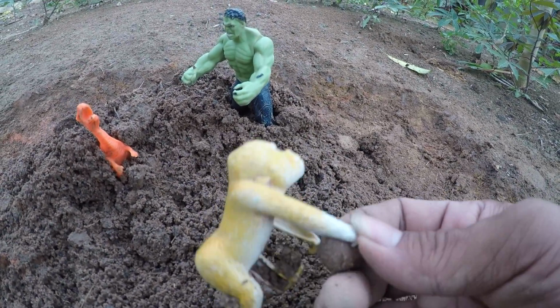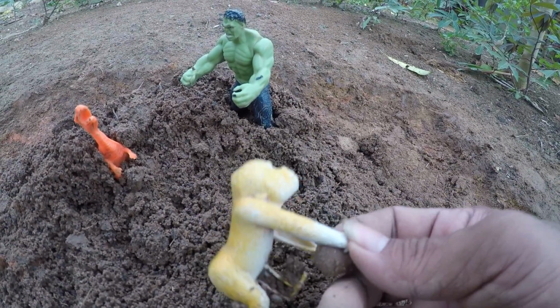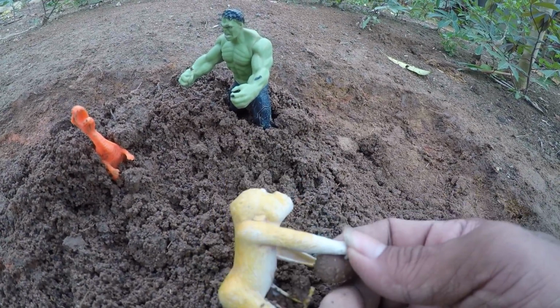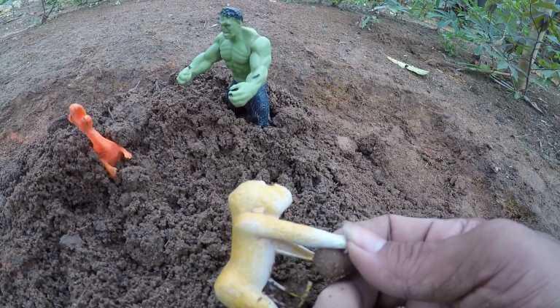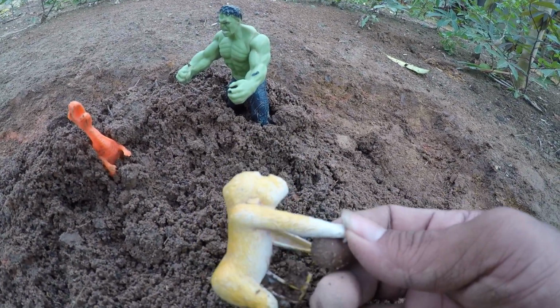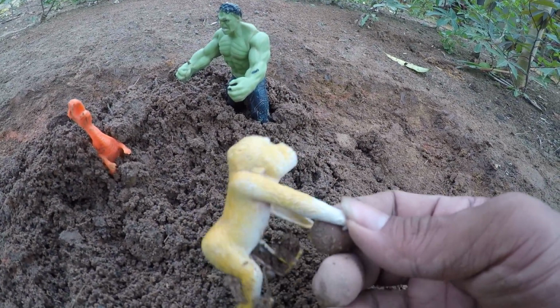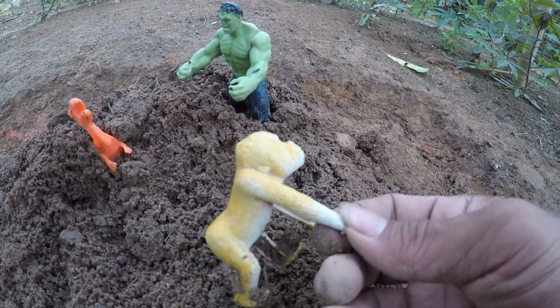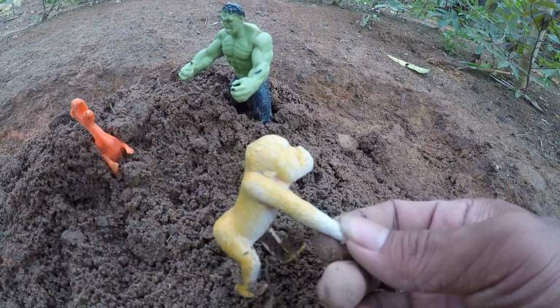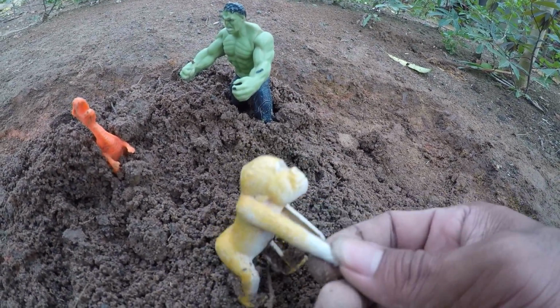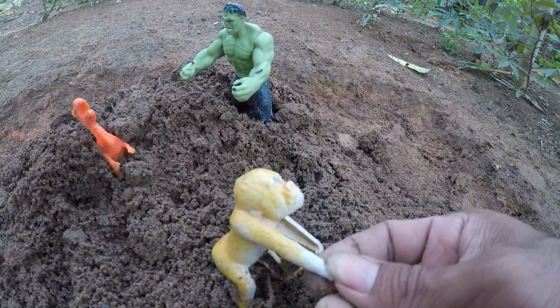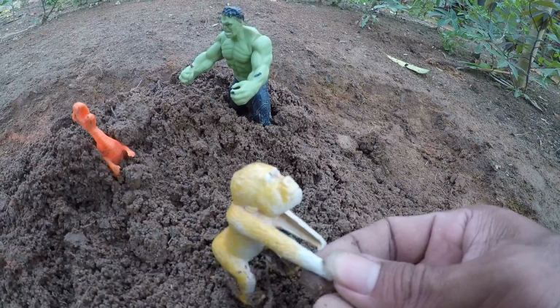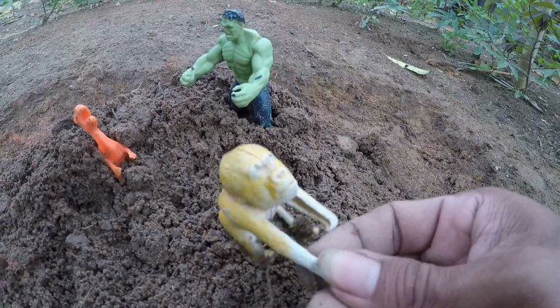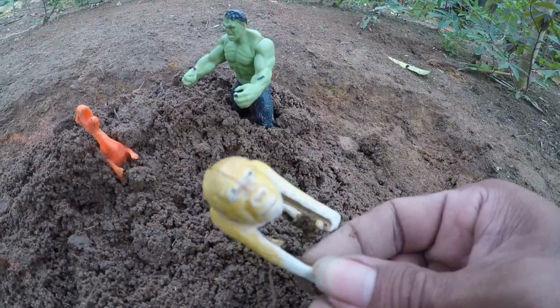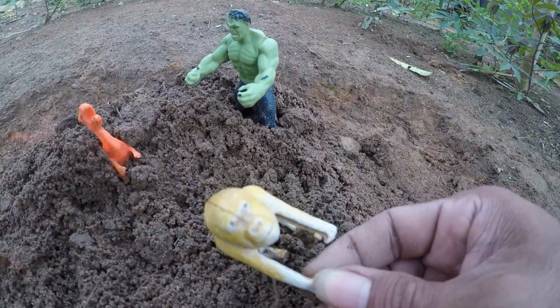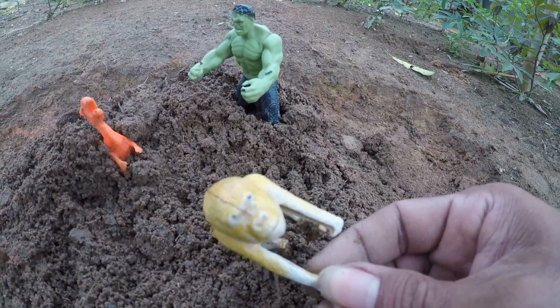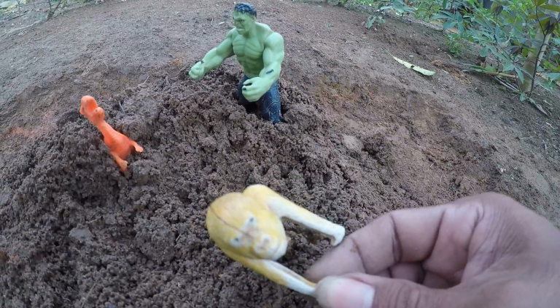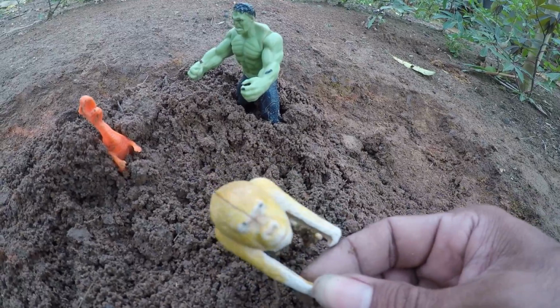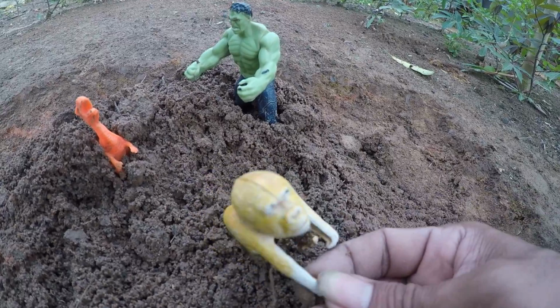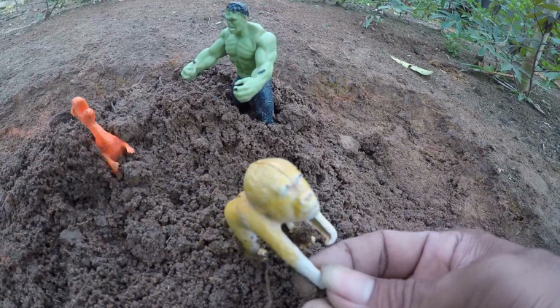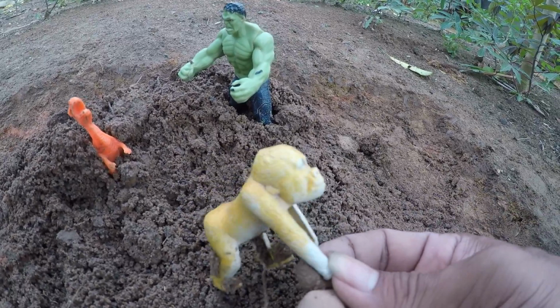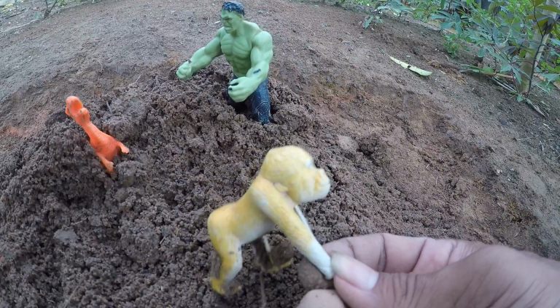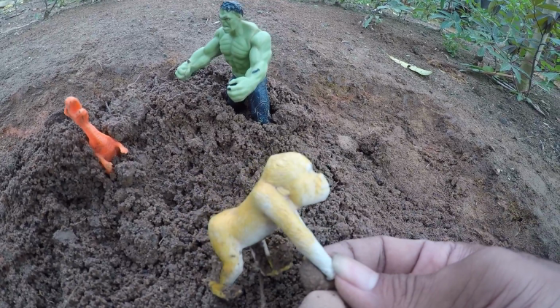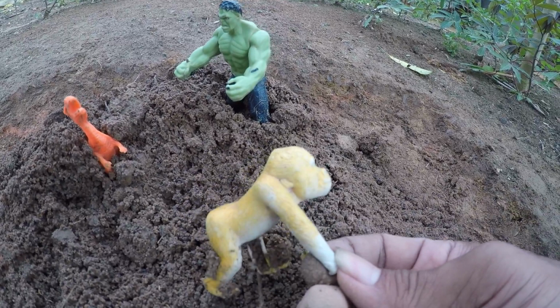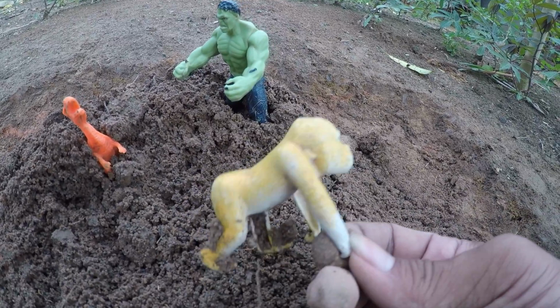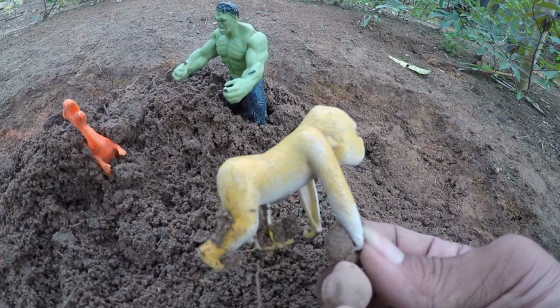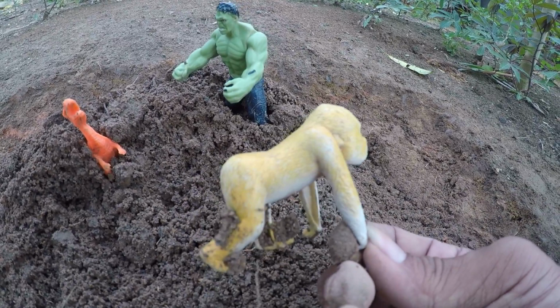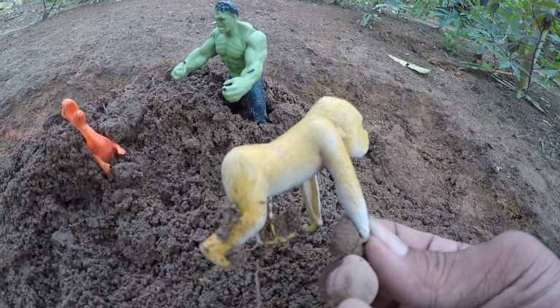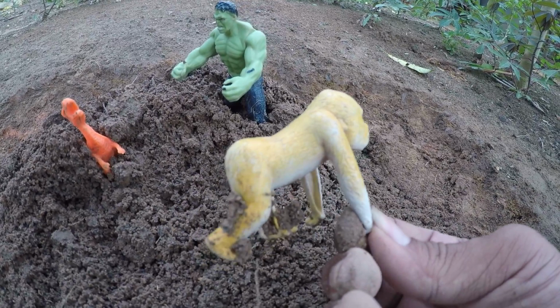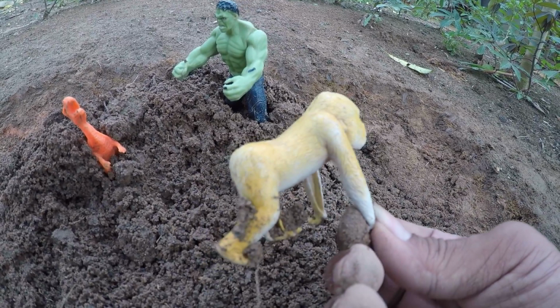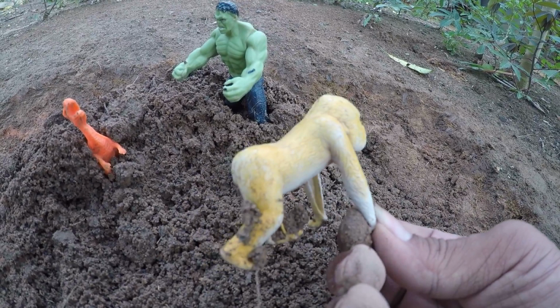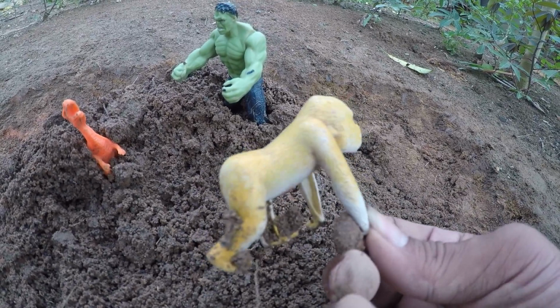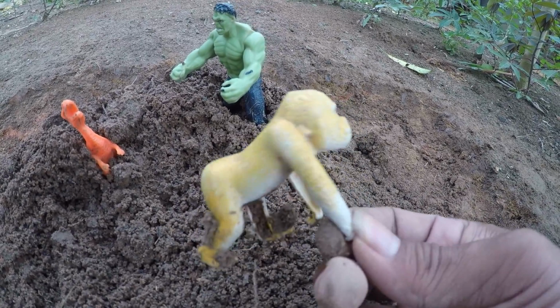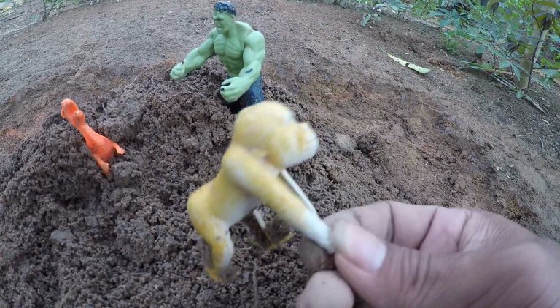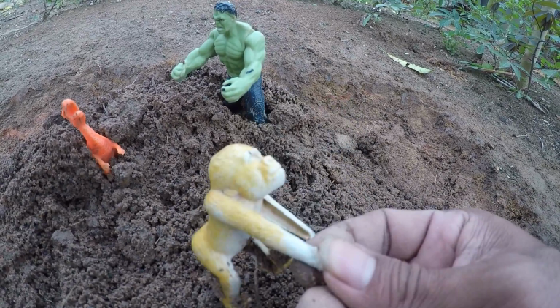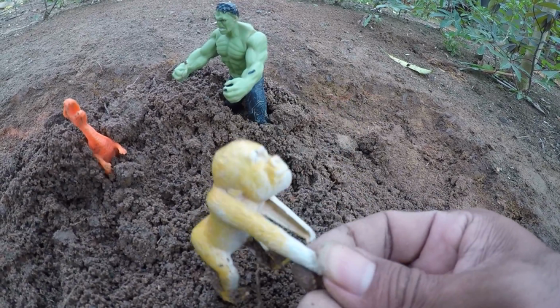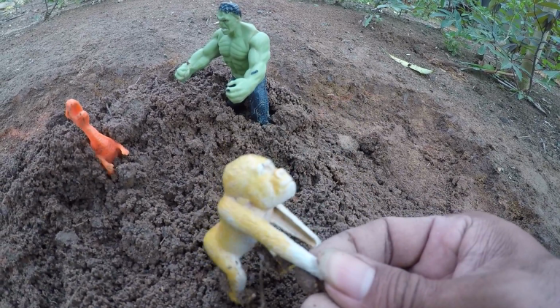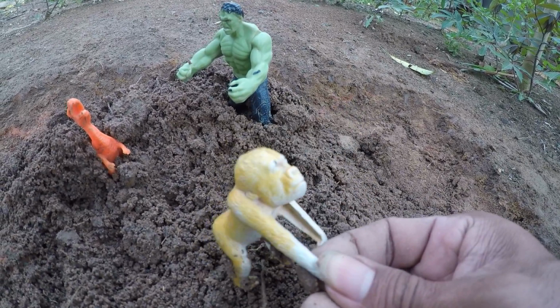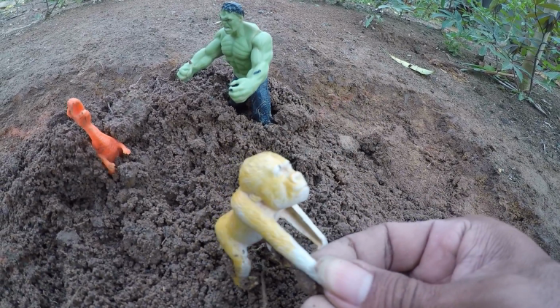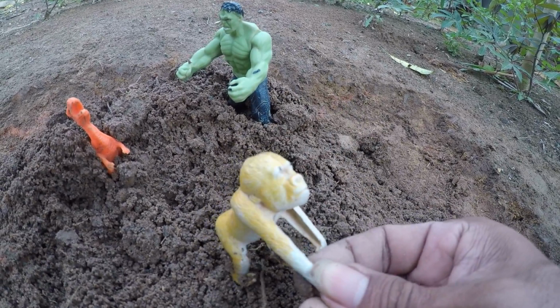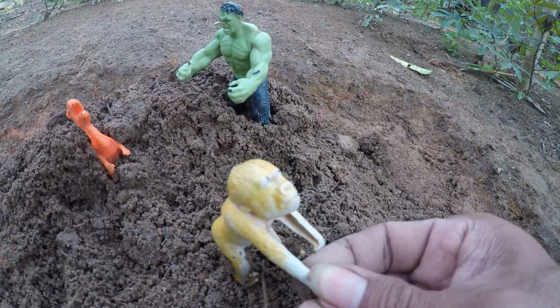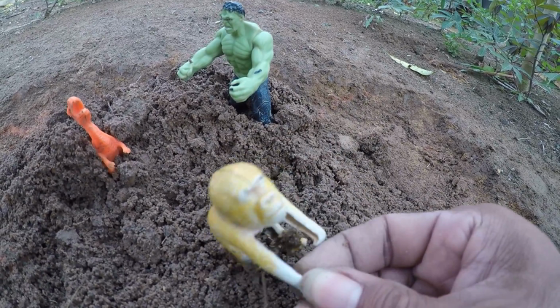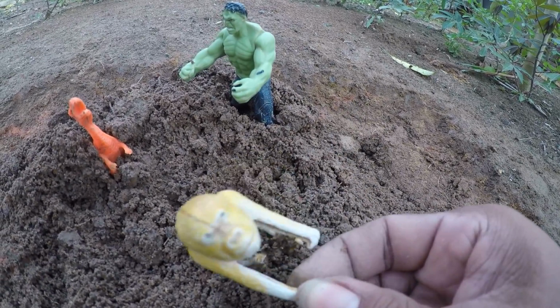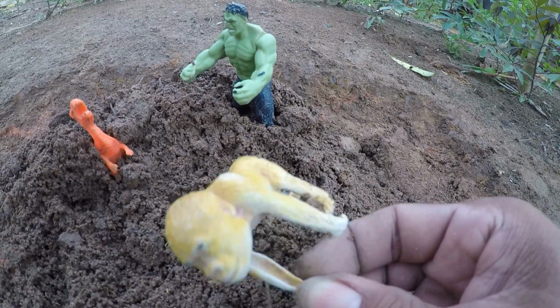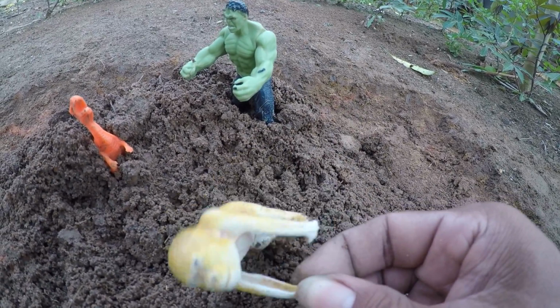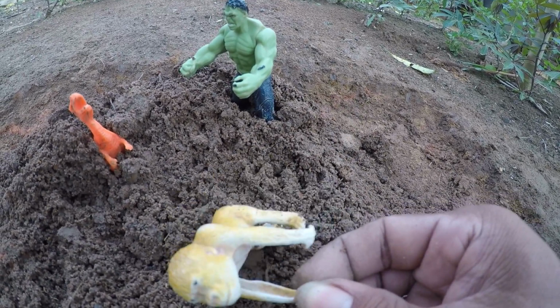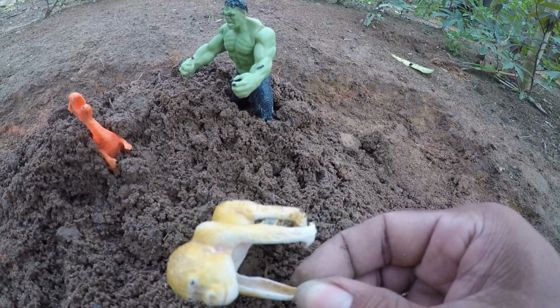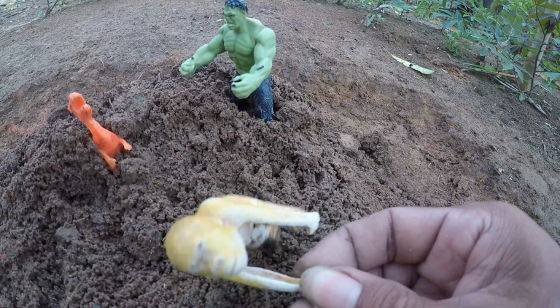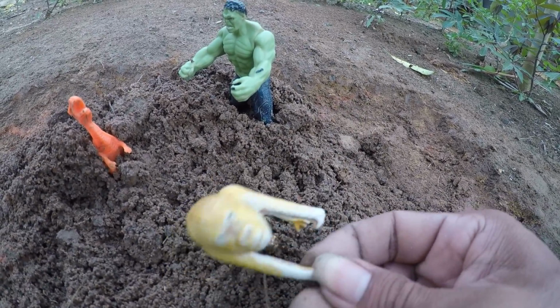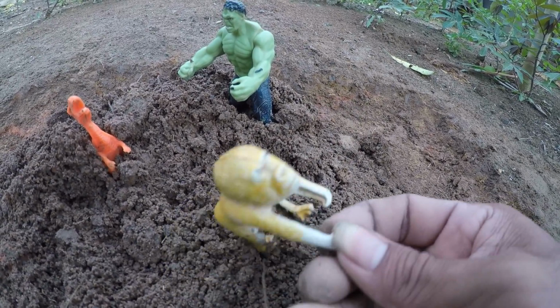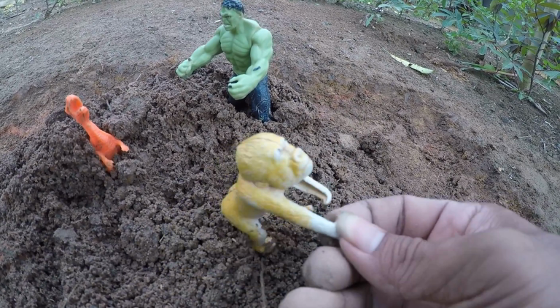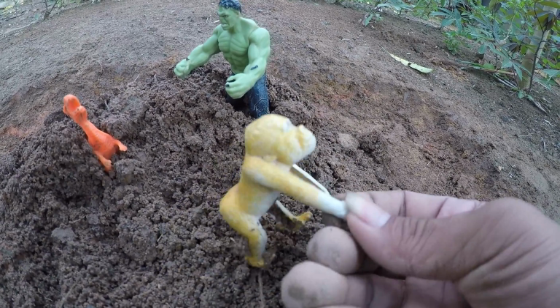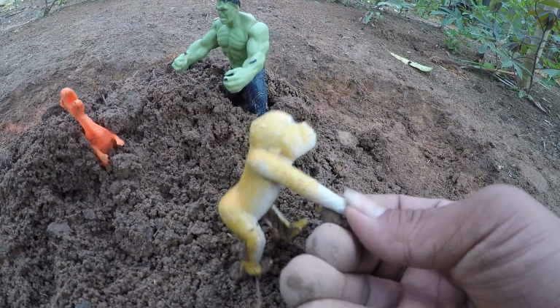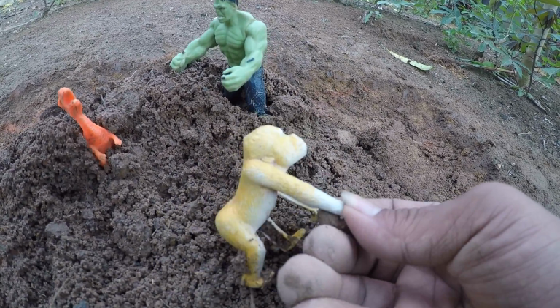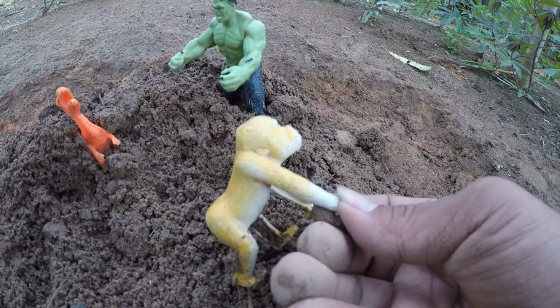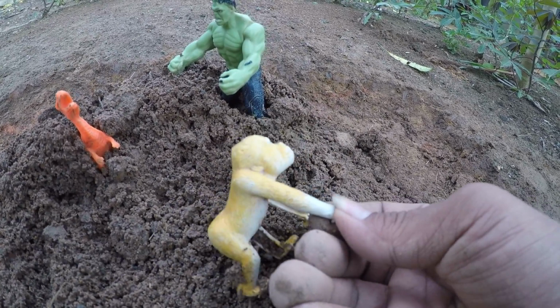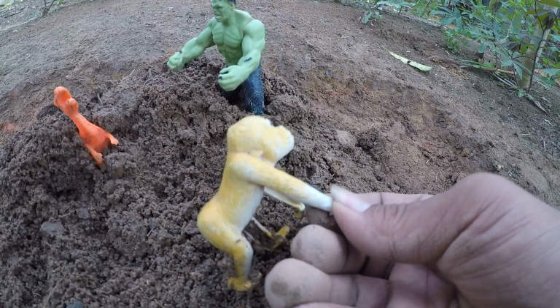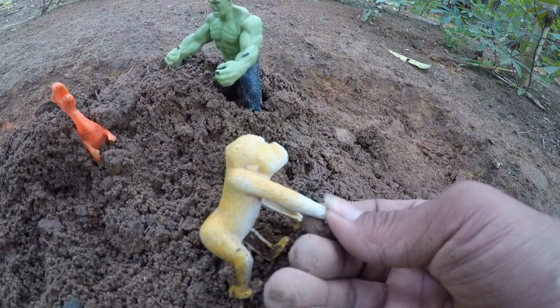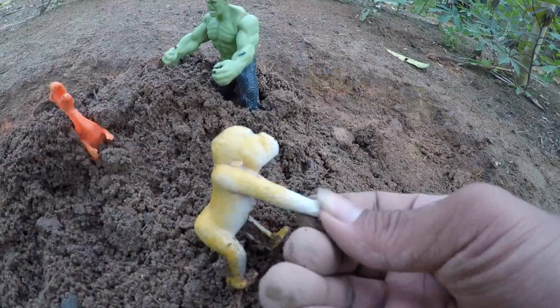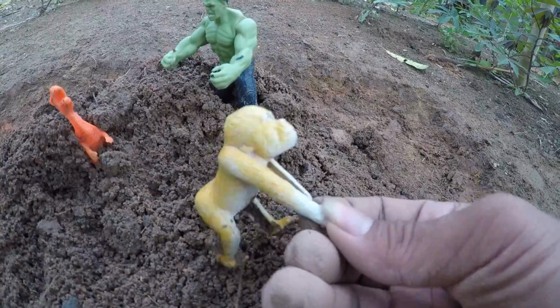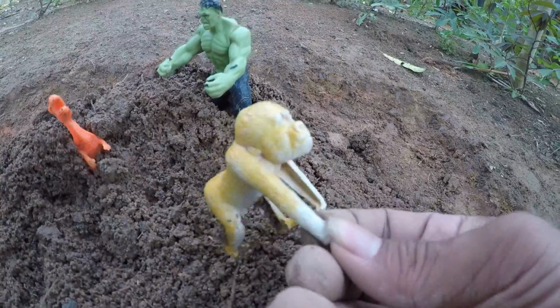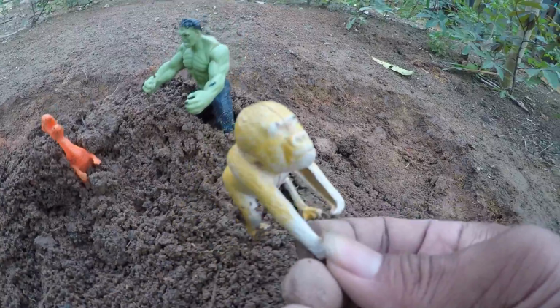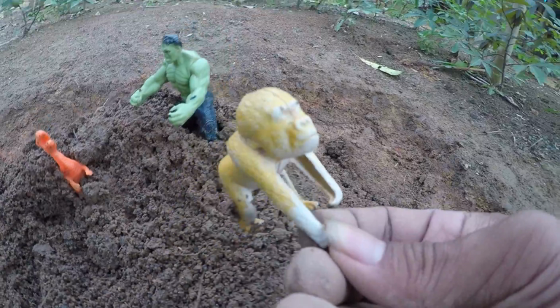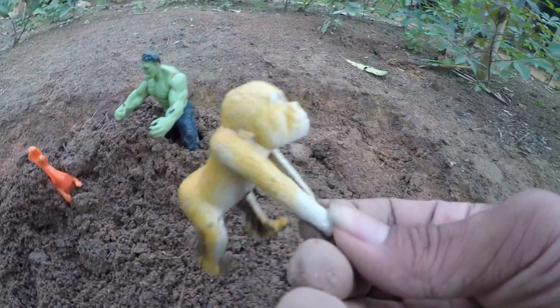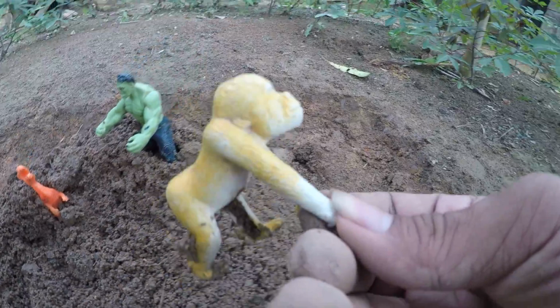Or a gorilla guys, wow, amazing gorilla guys, okay!